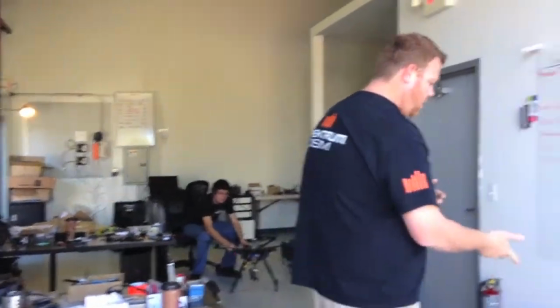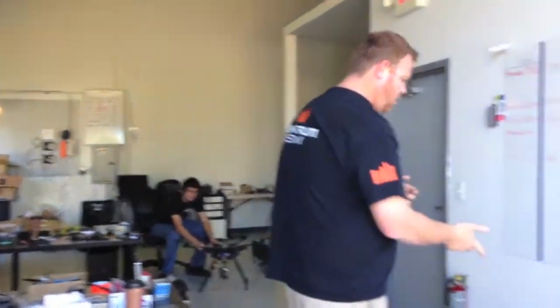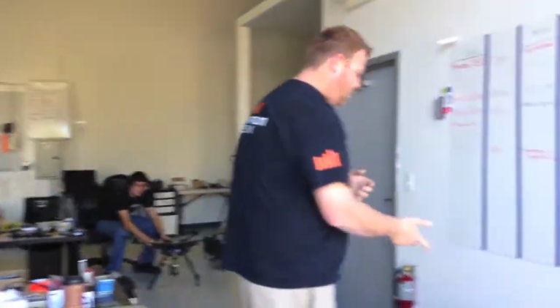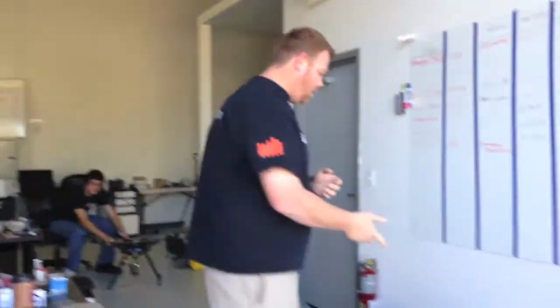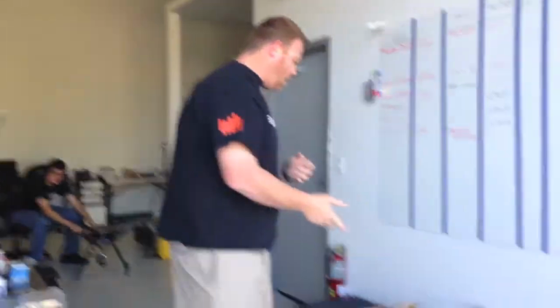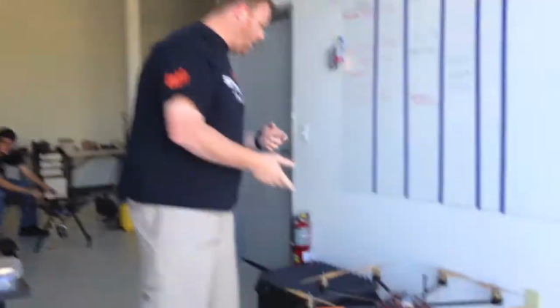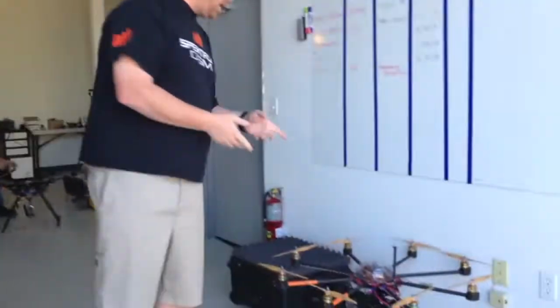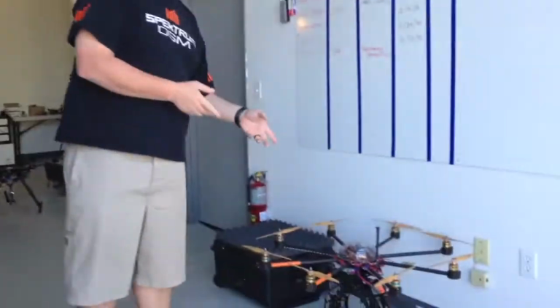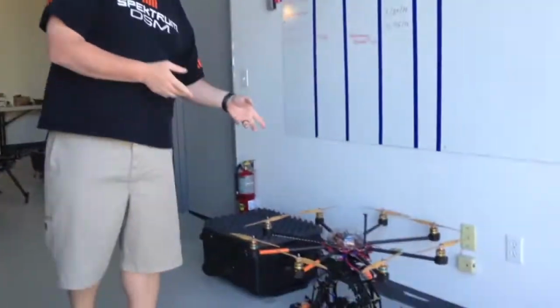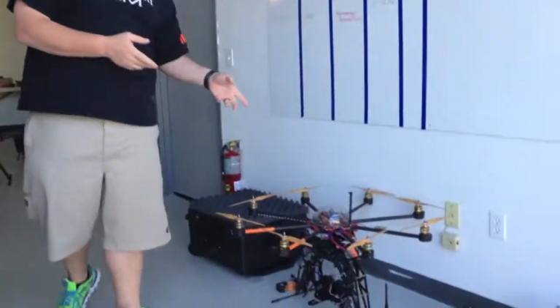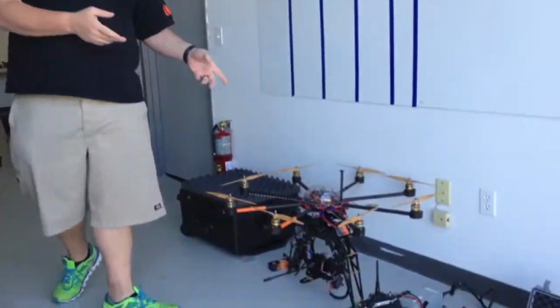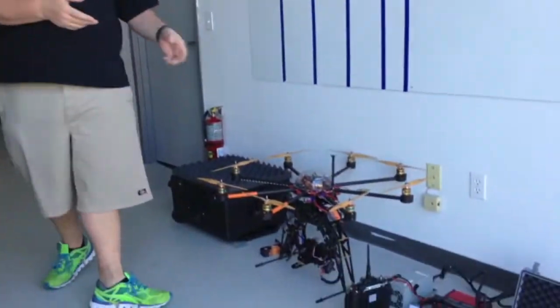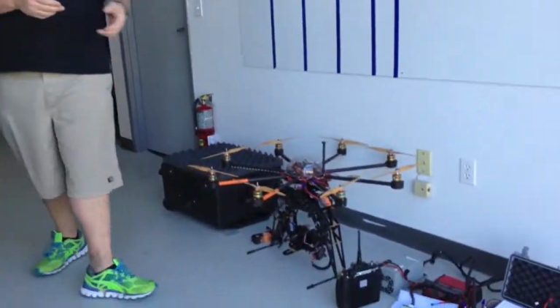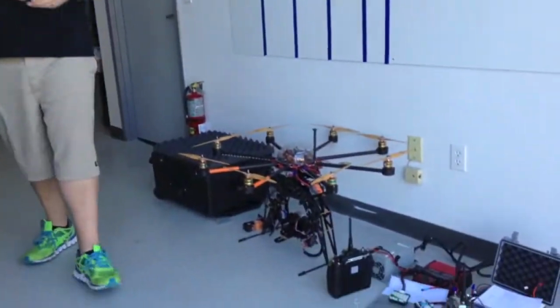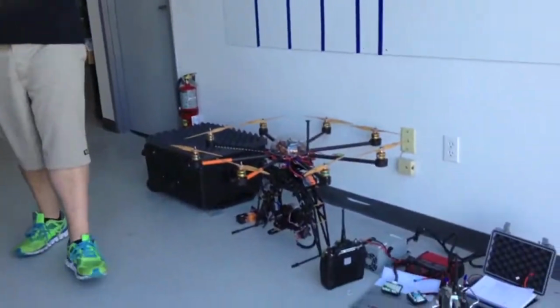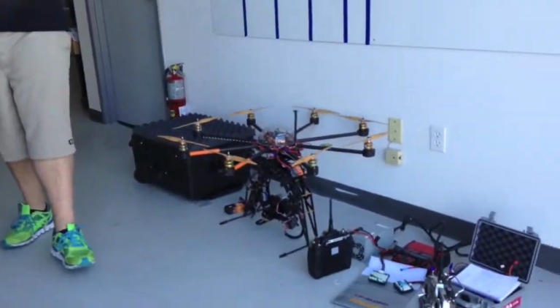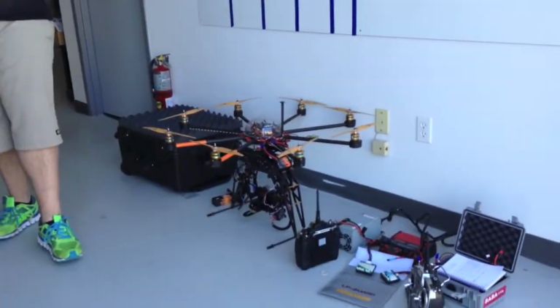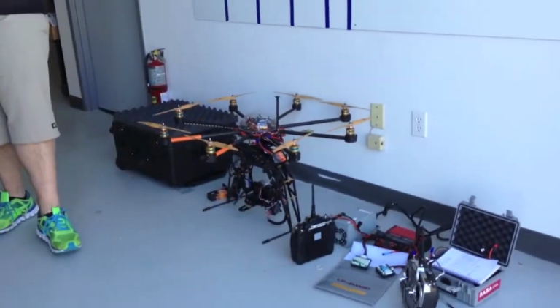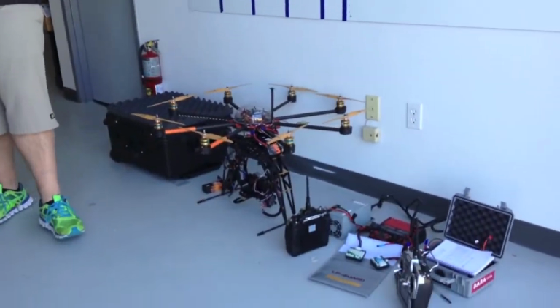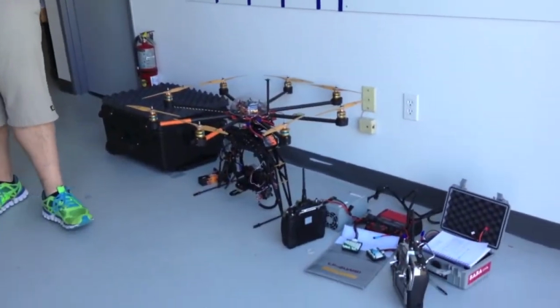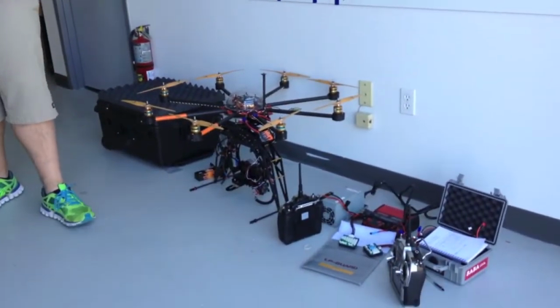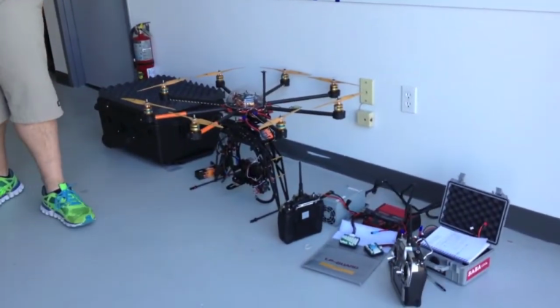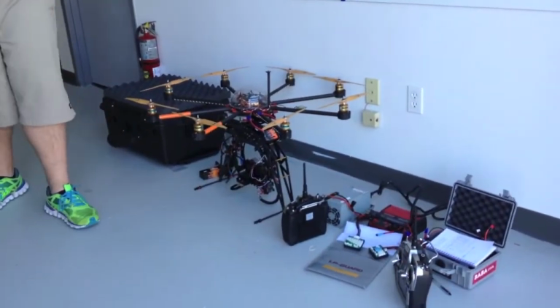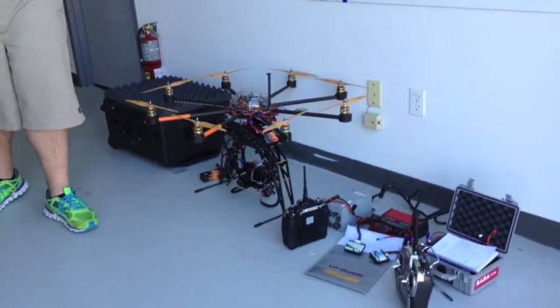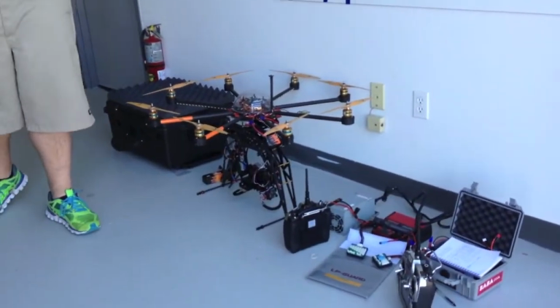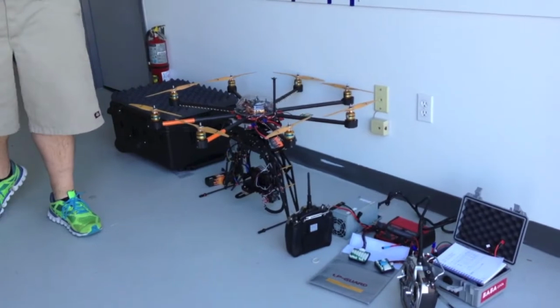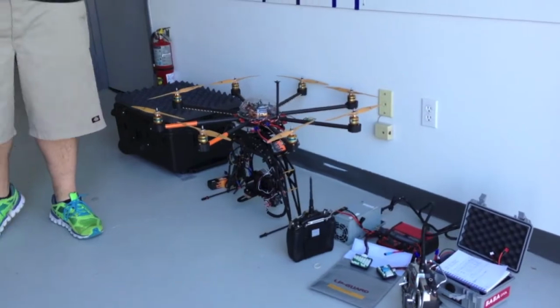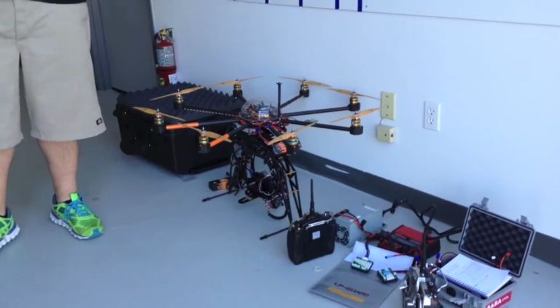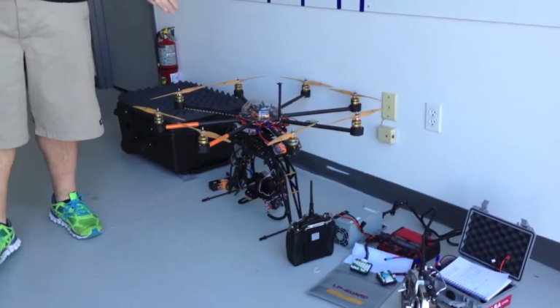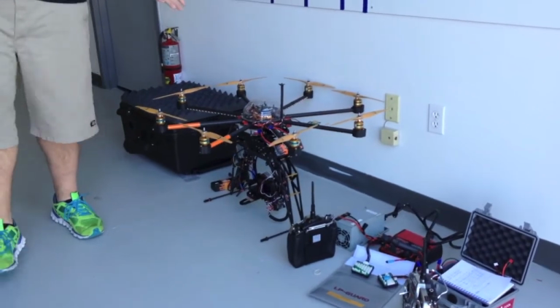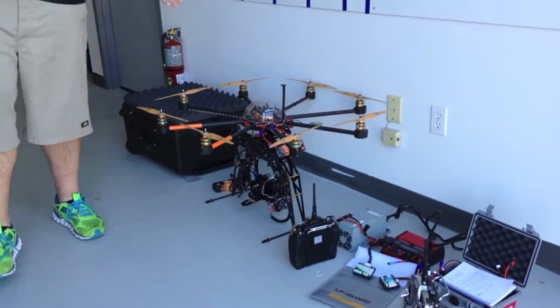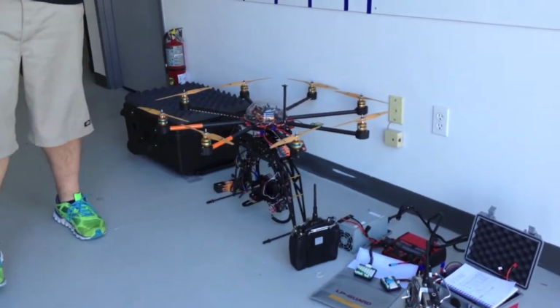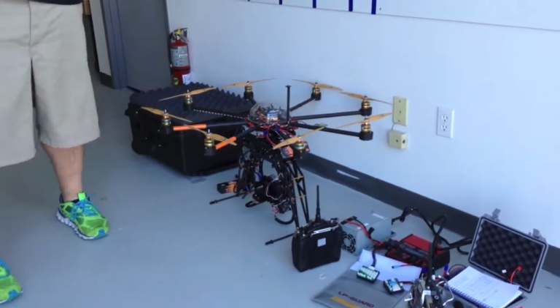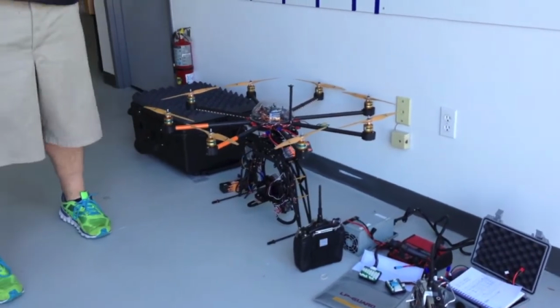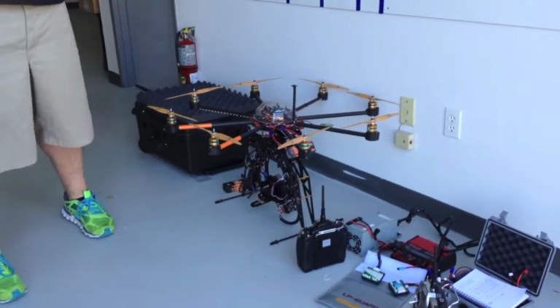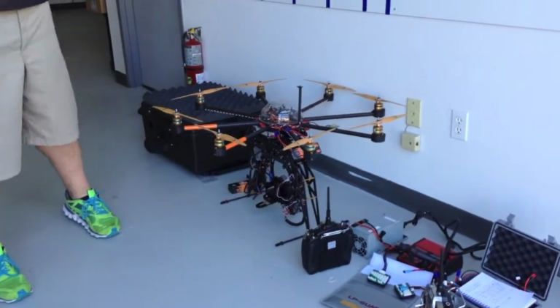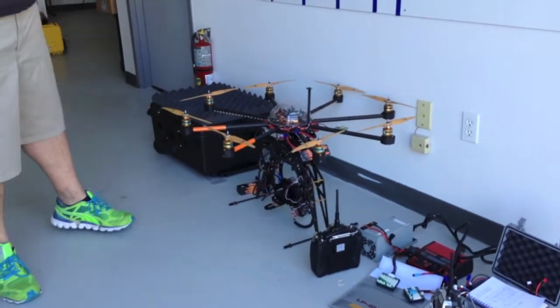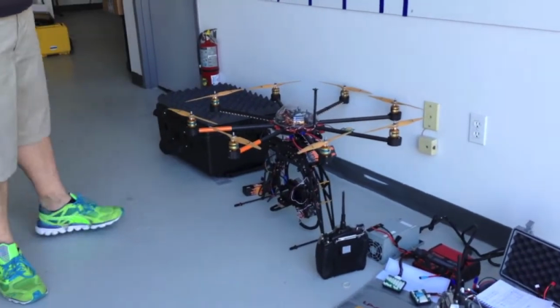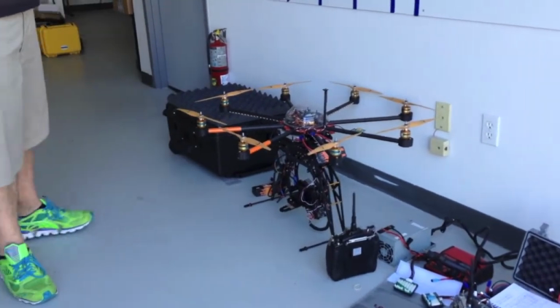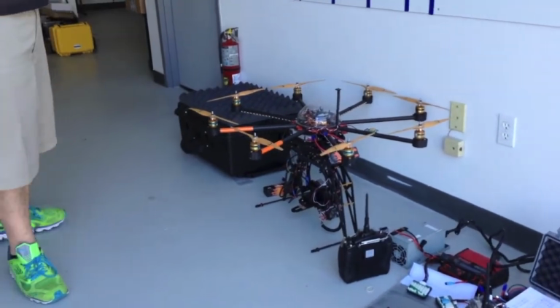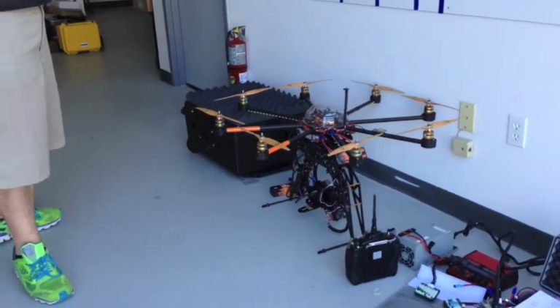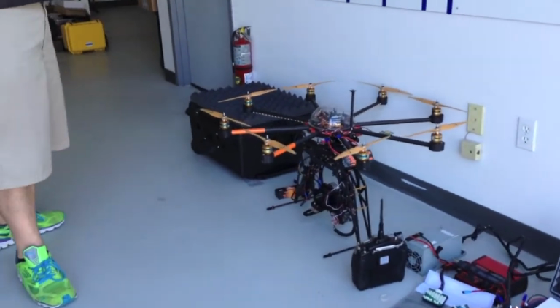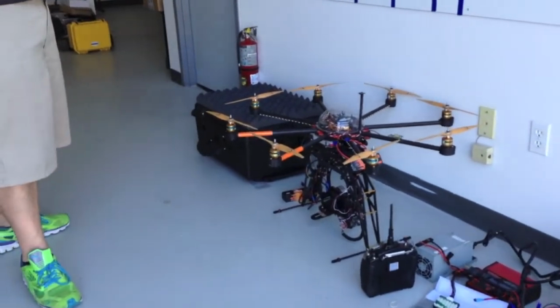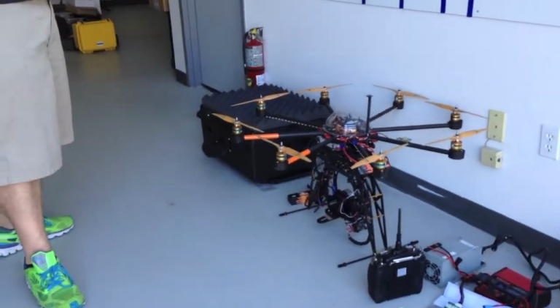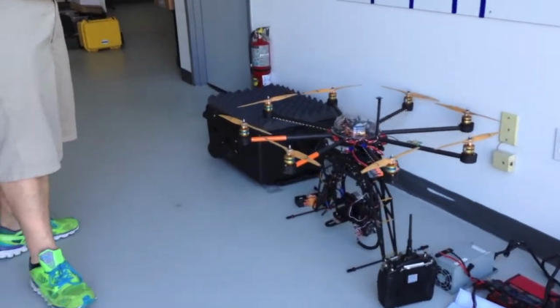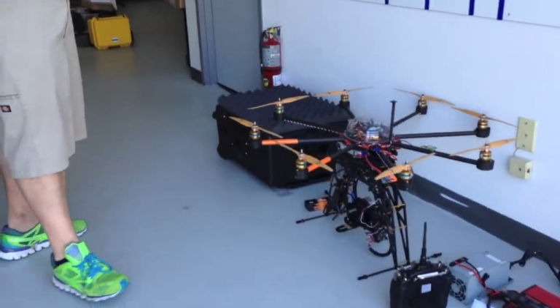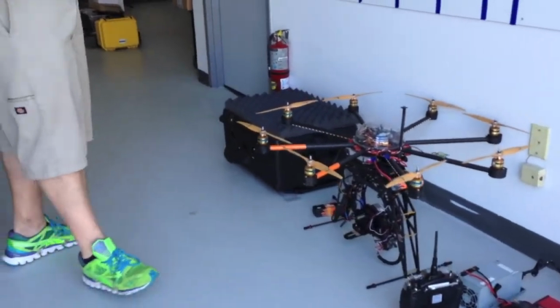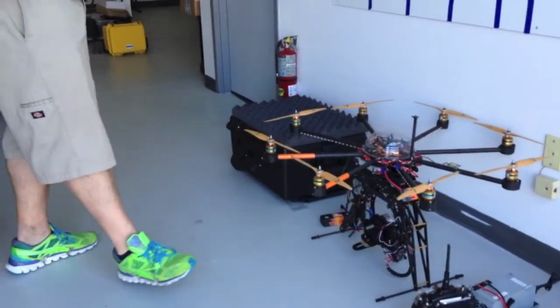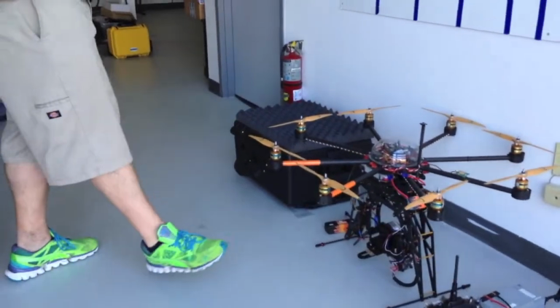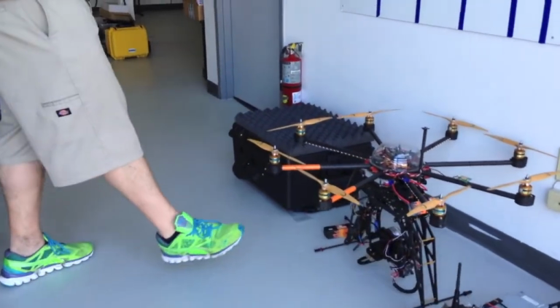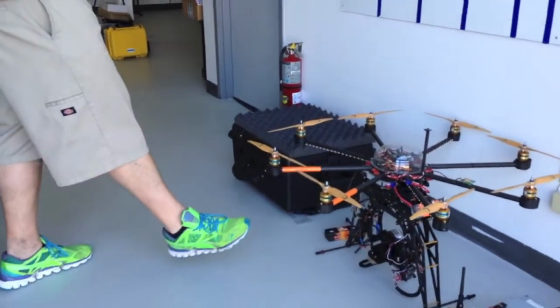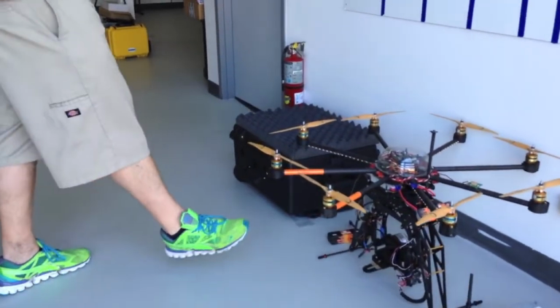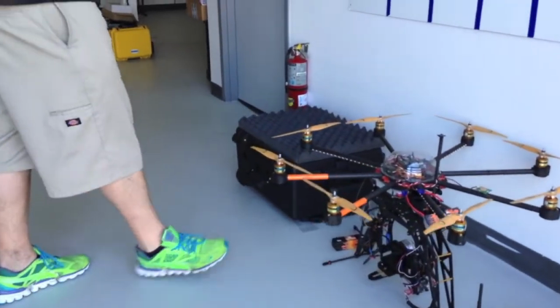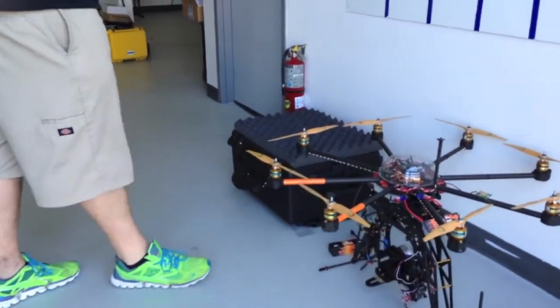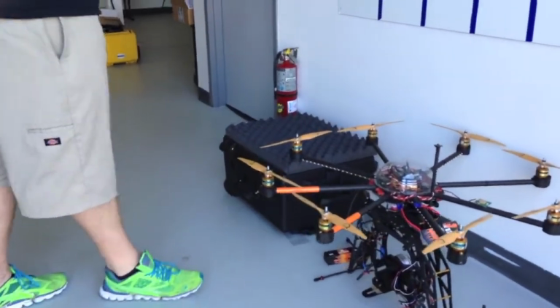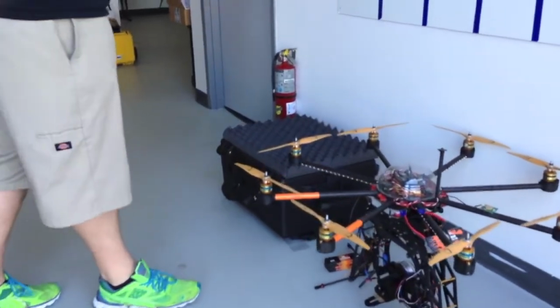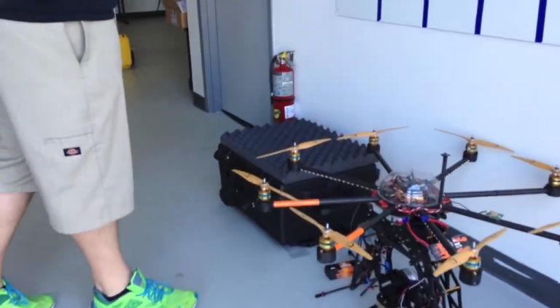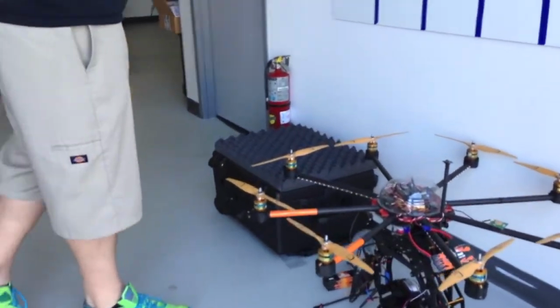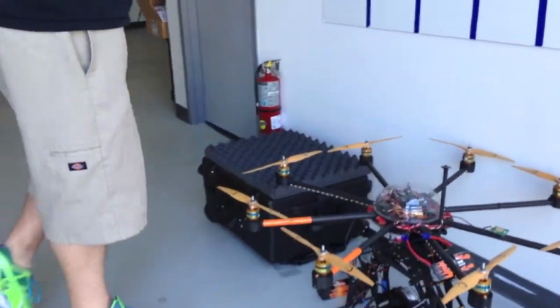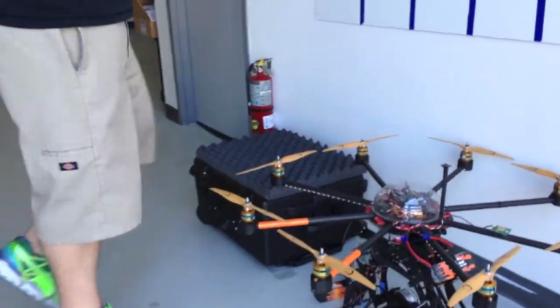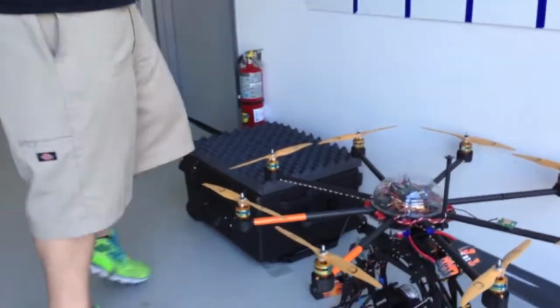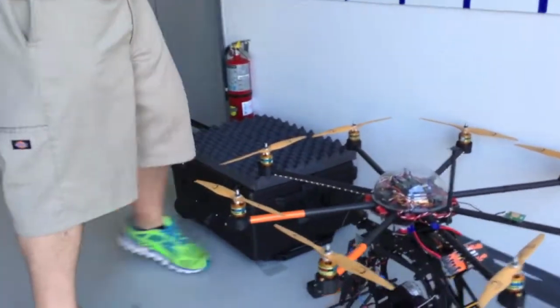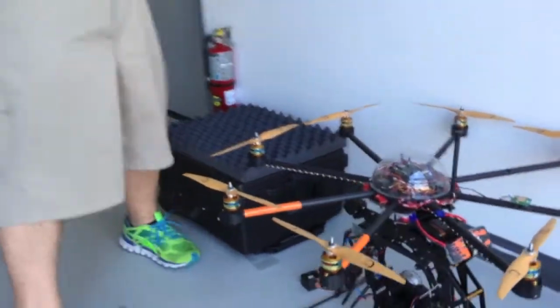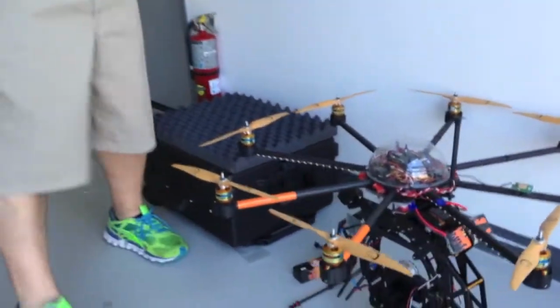A customer brought this one in here. We're going to redo this, rewire the electronics, and put a new flight controller on there.